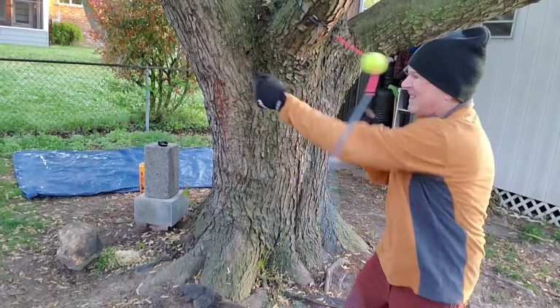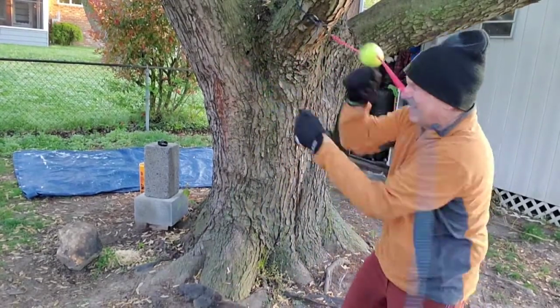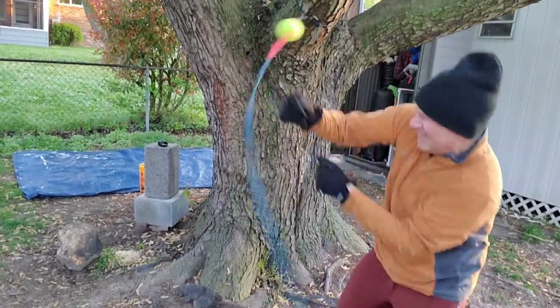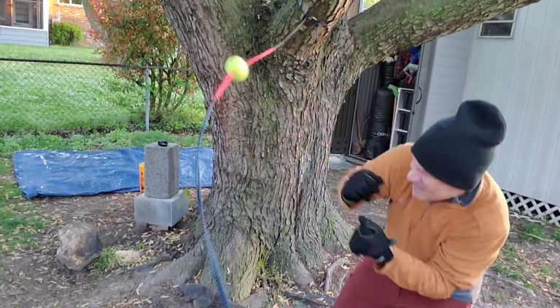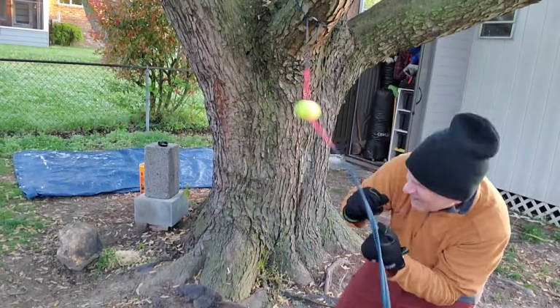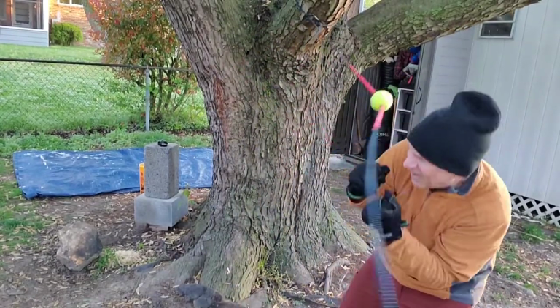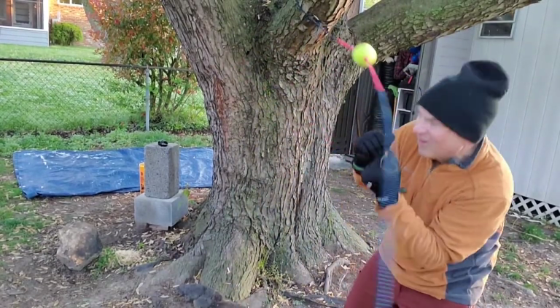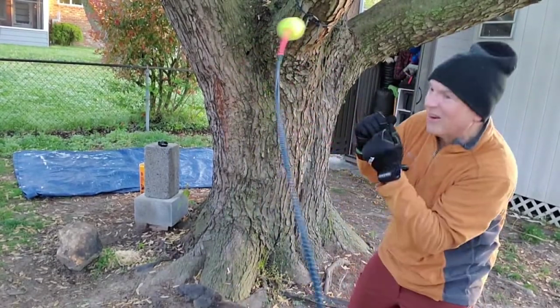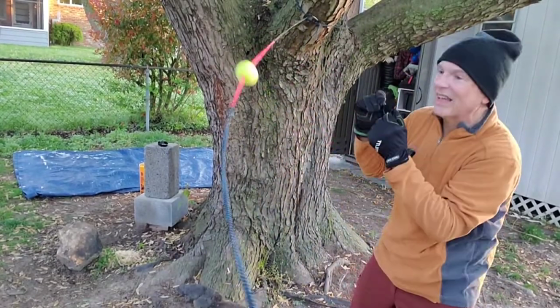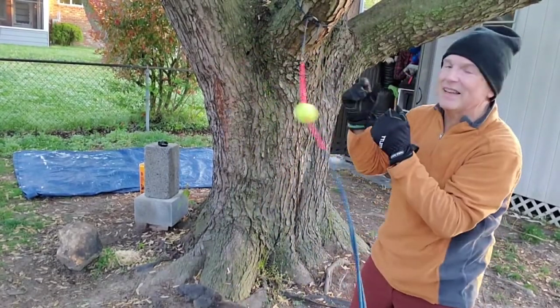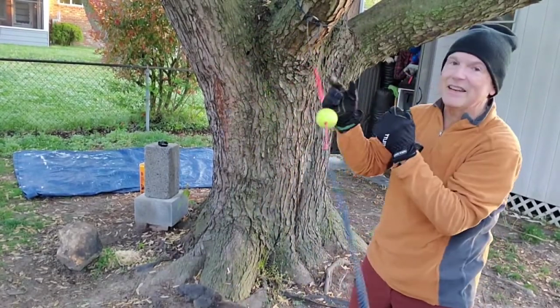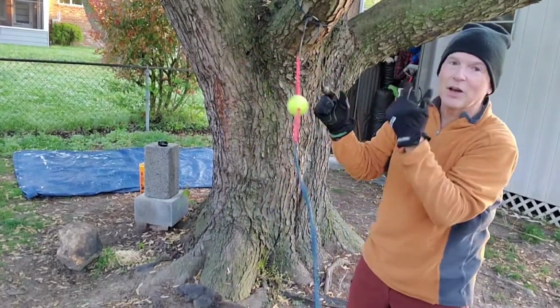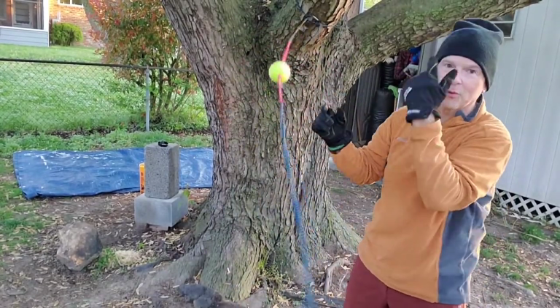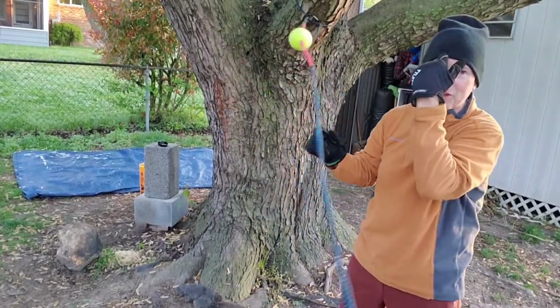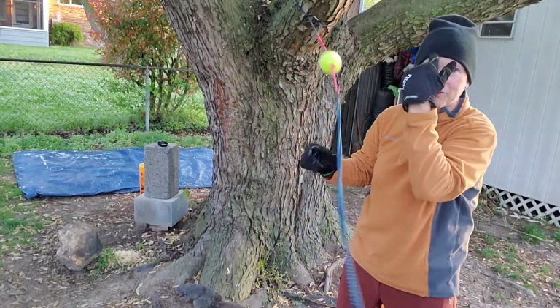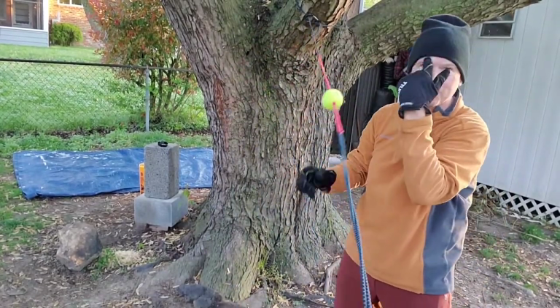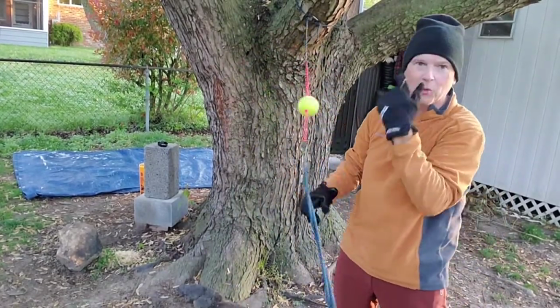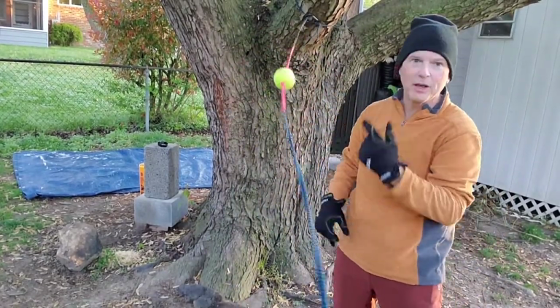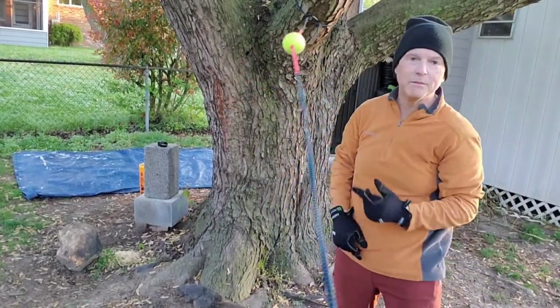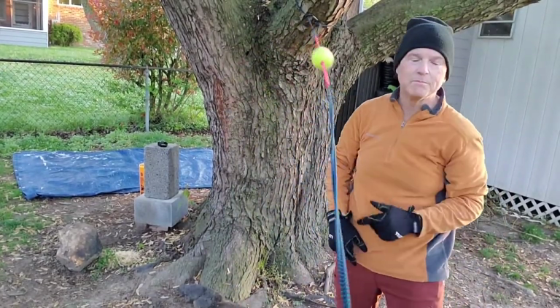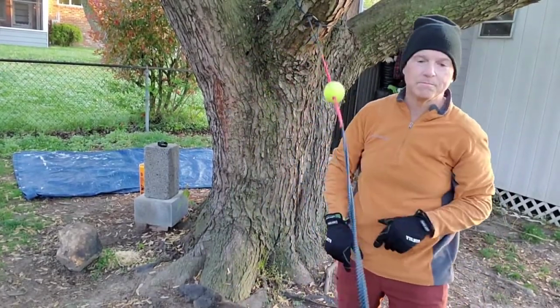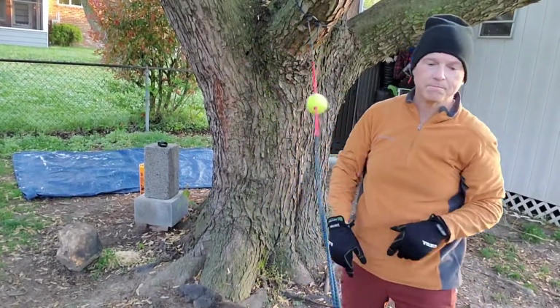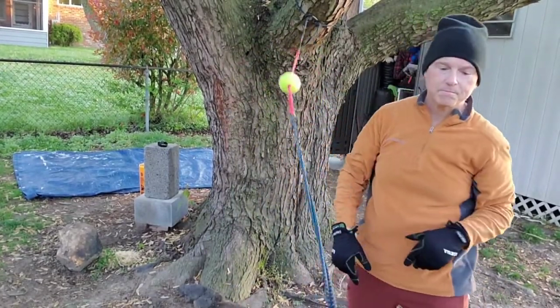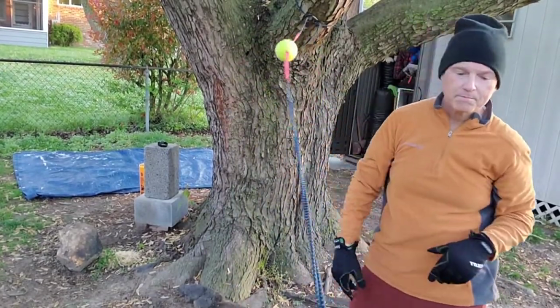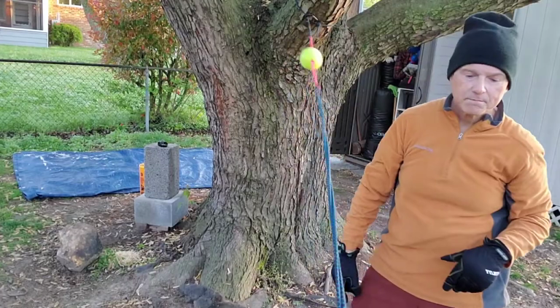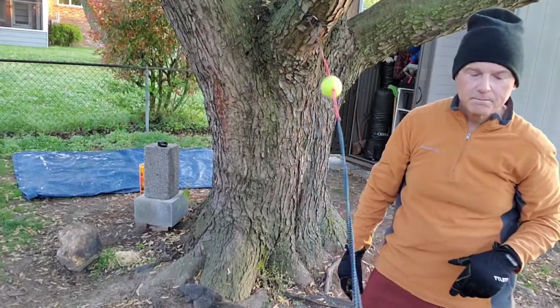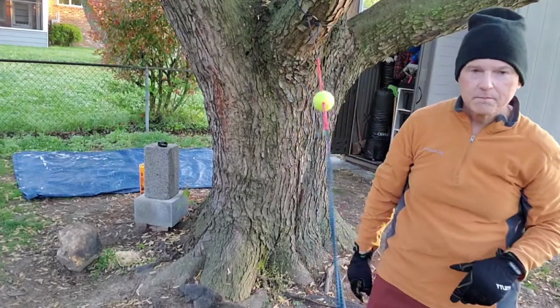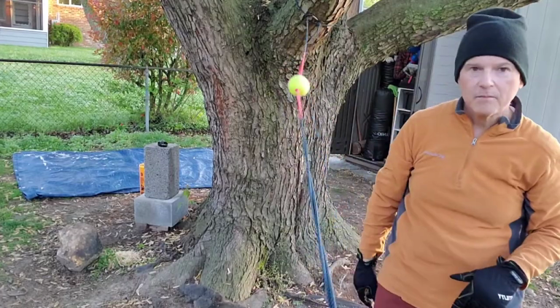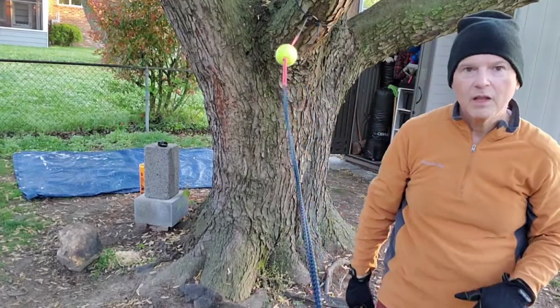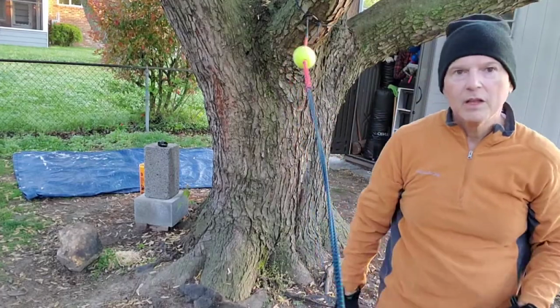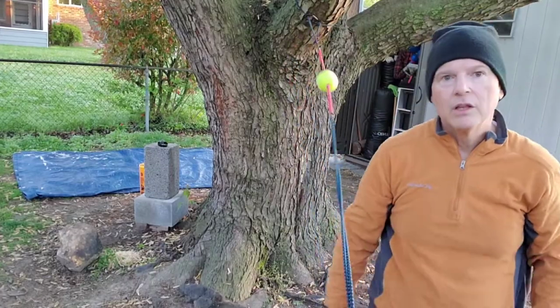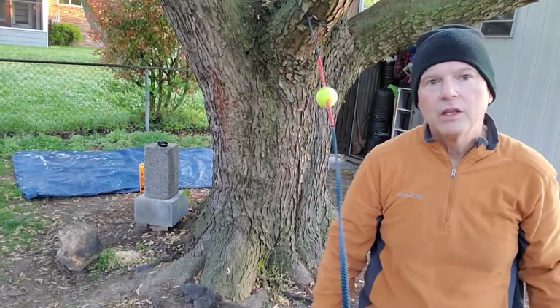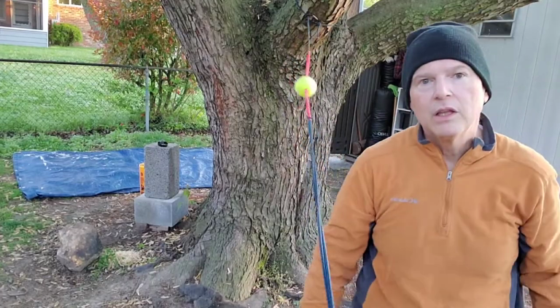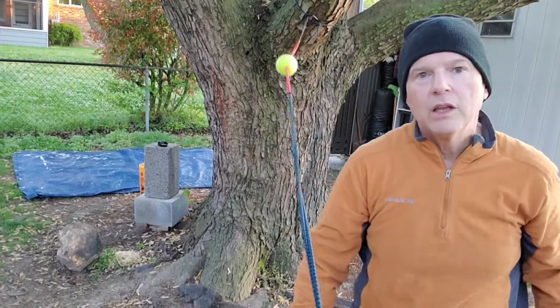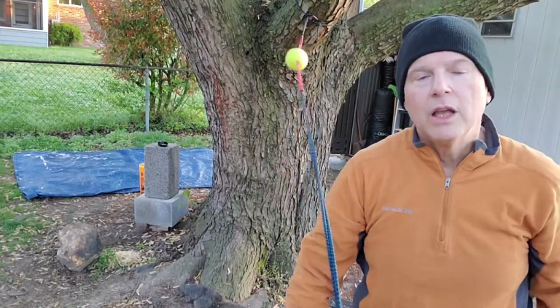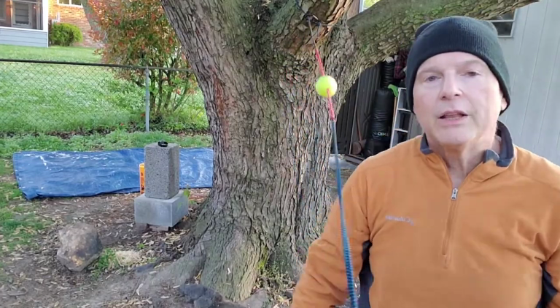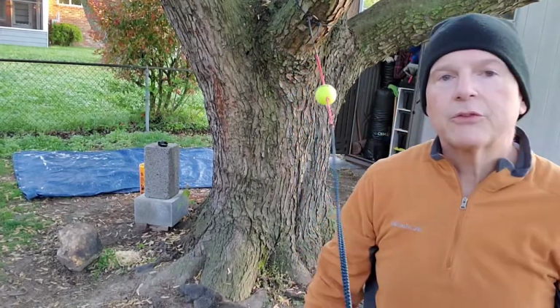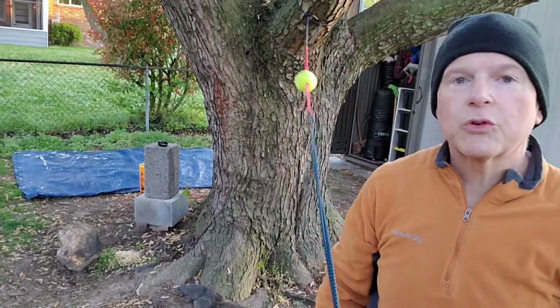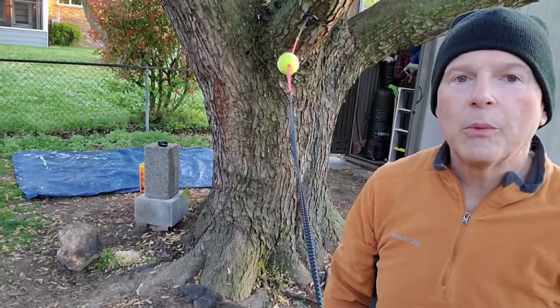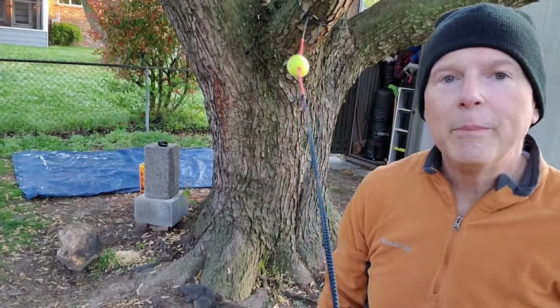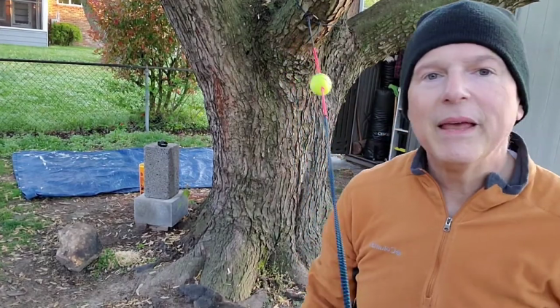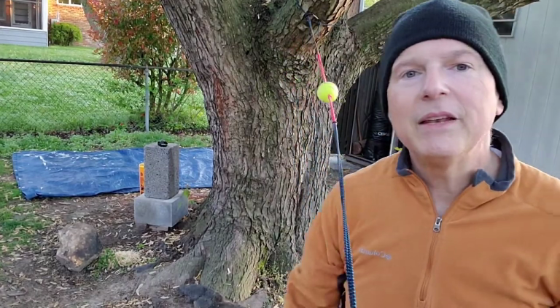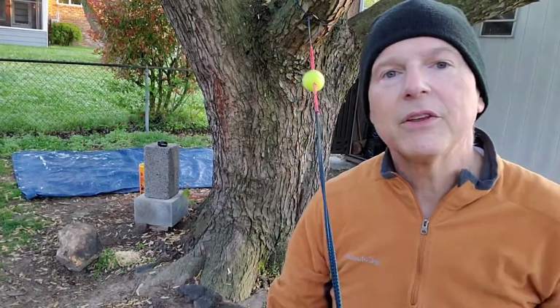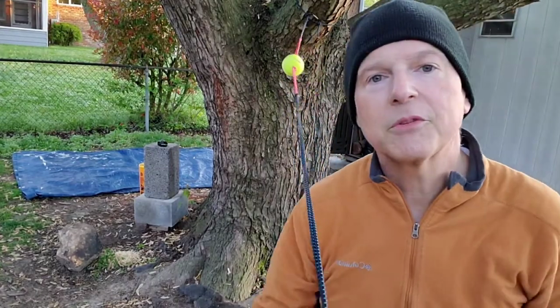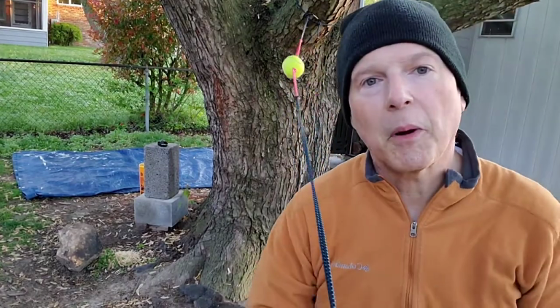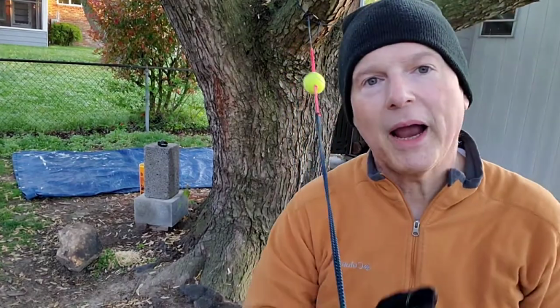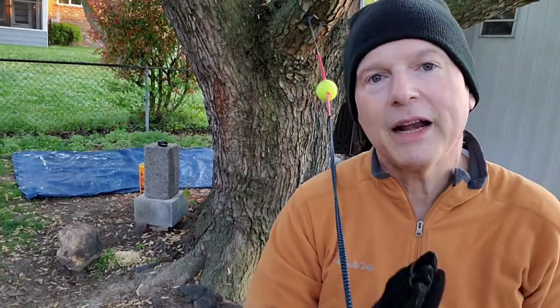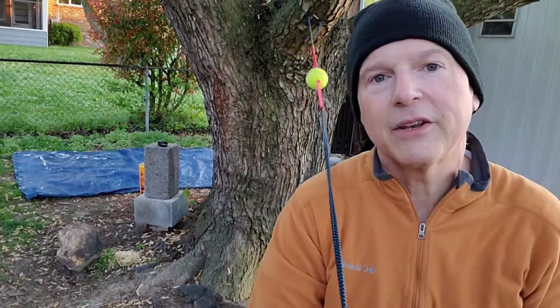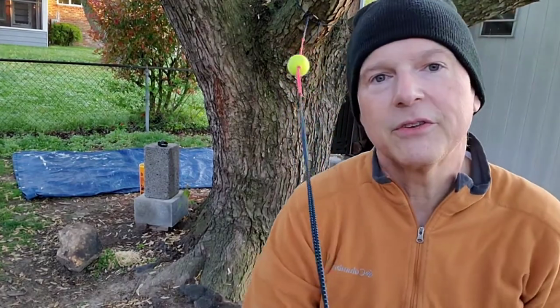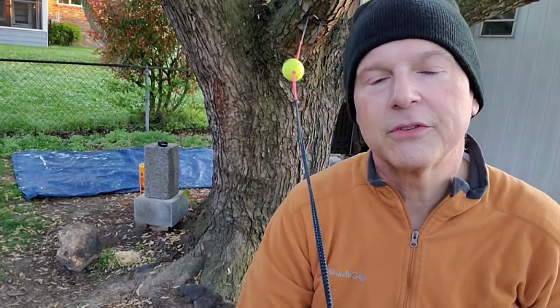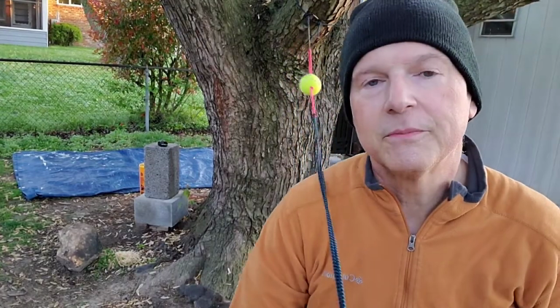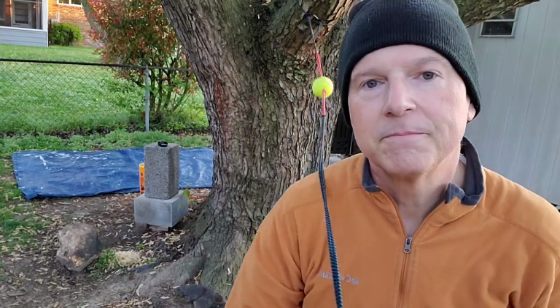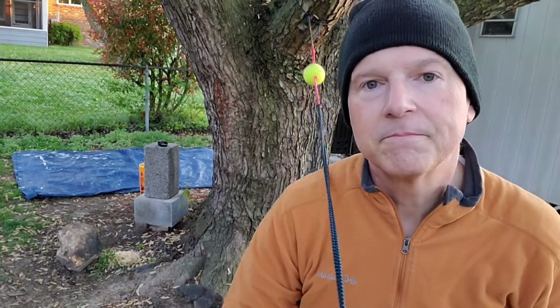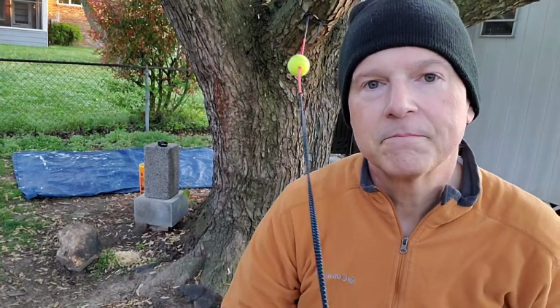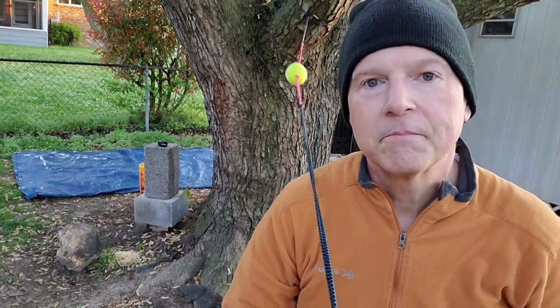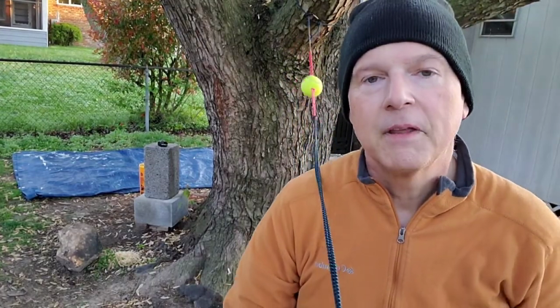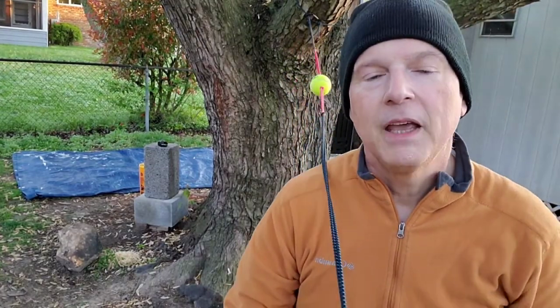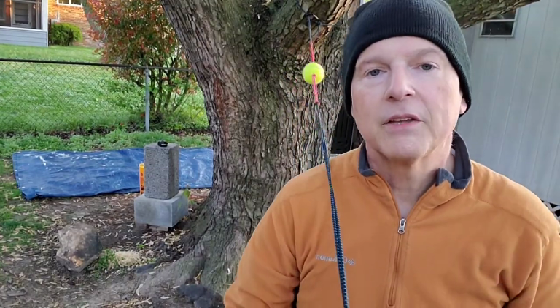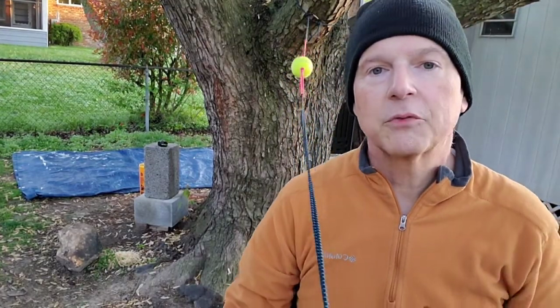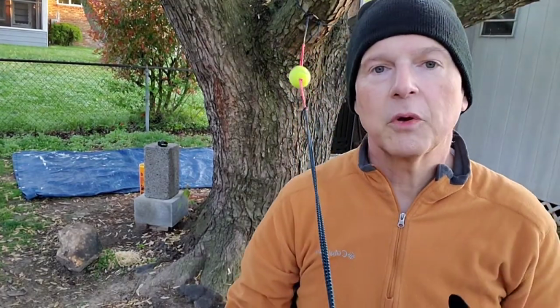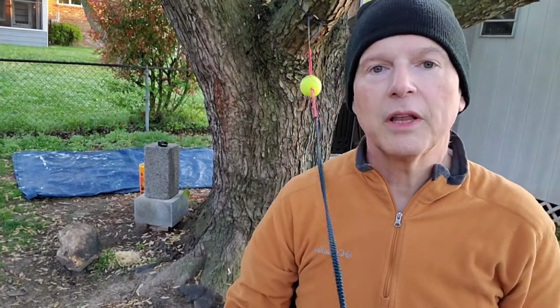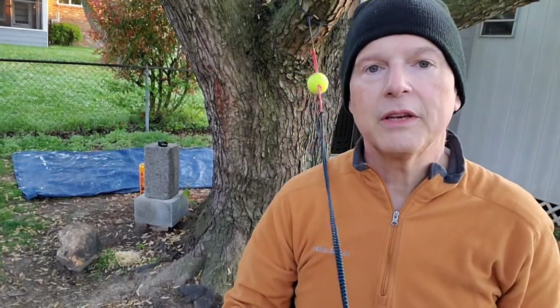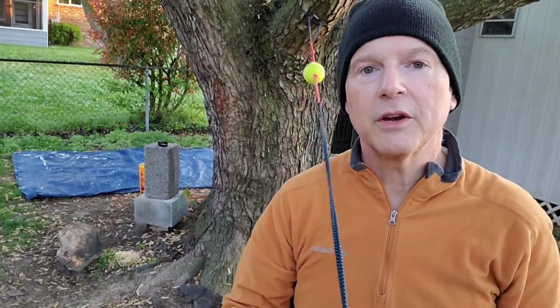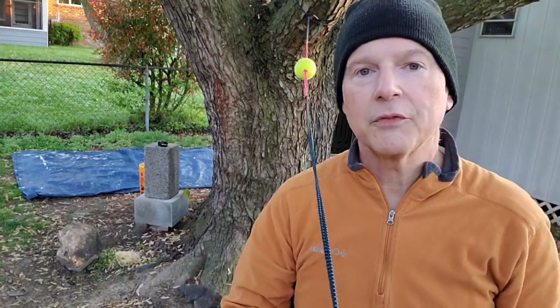Oh, I got nailed right in the forehead. It's tremendous practice. It's really different.